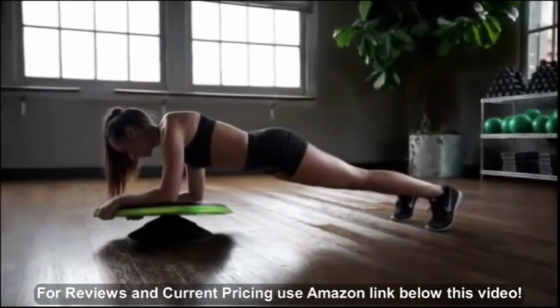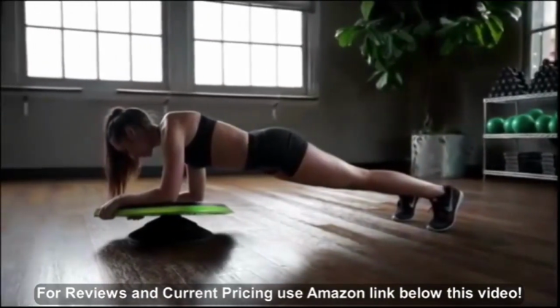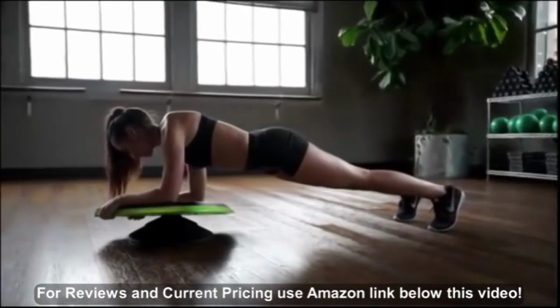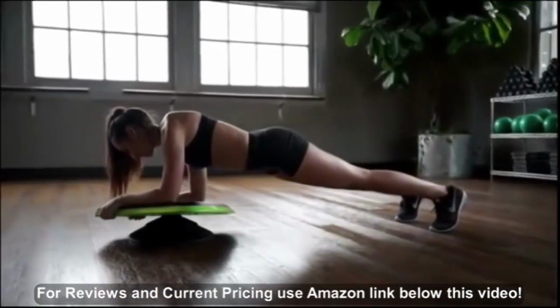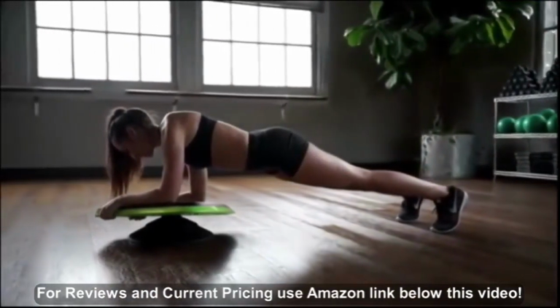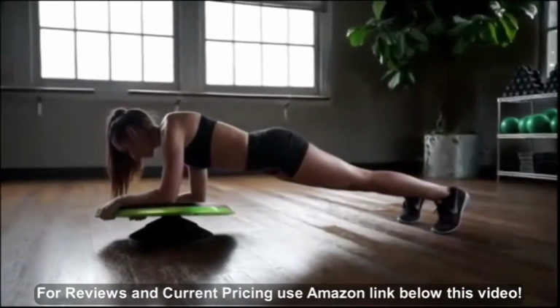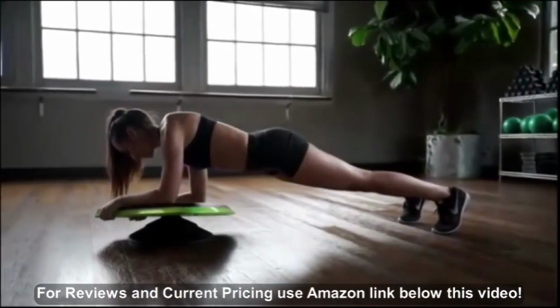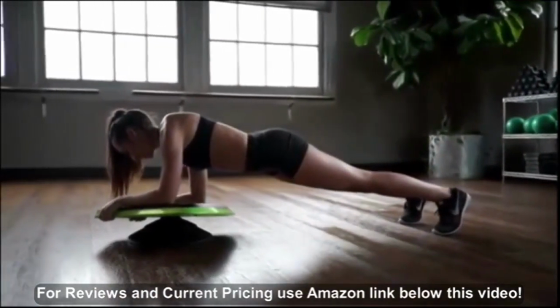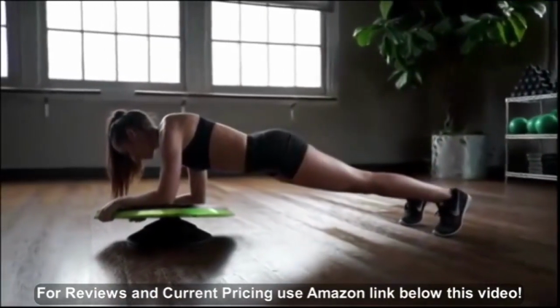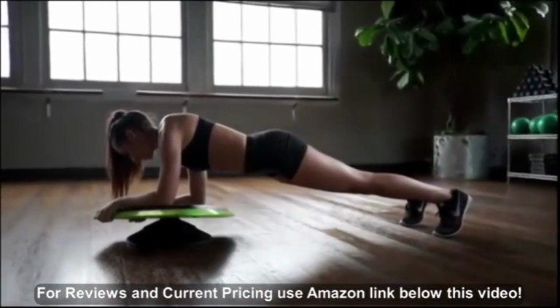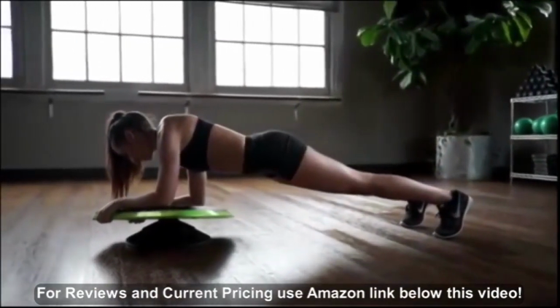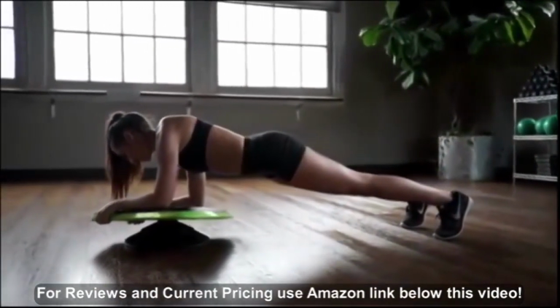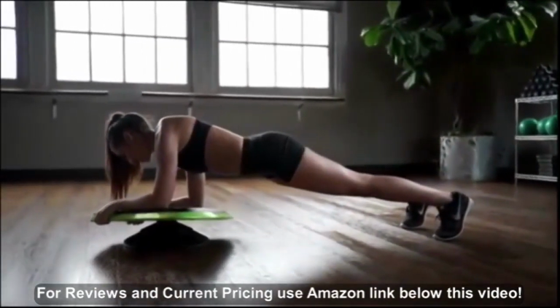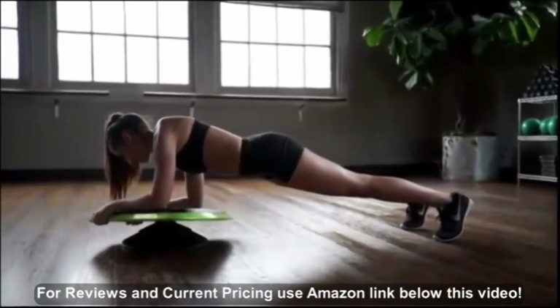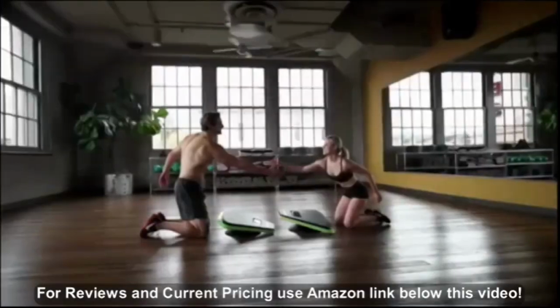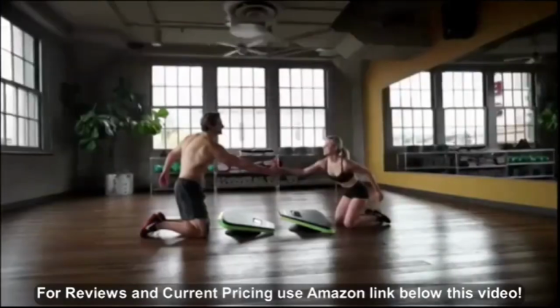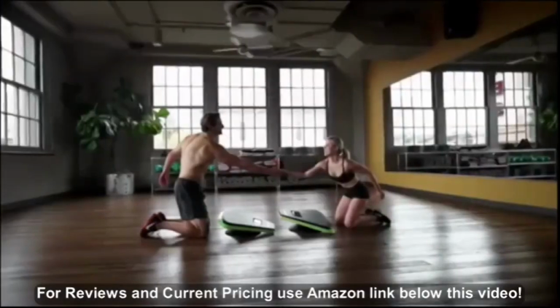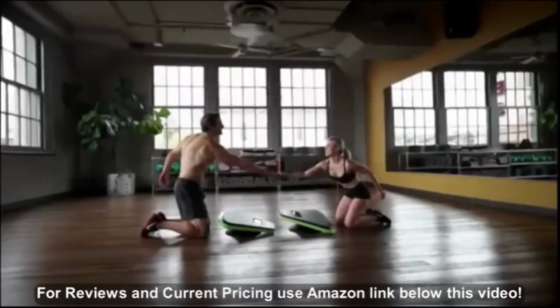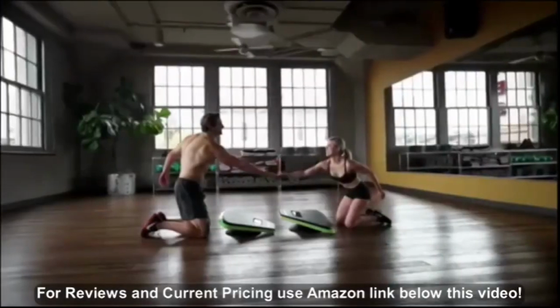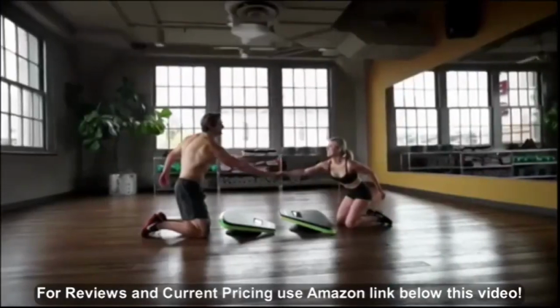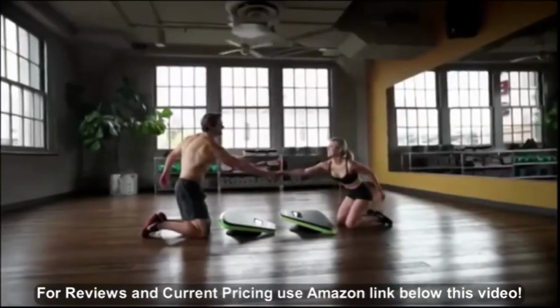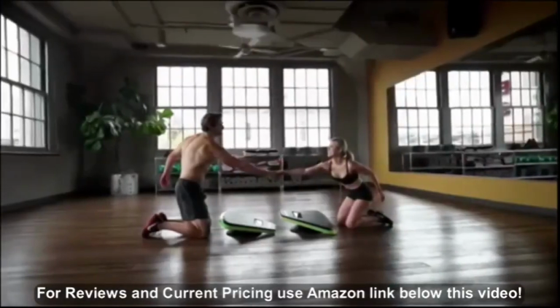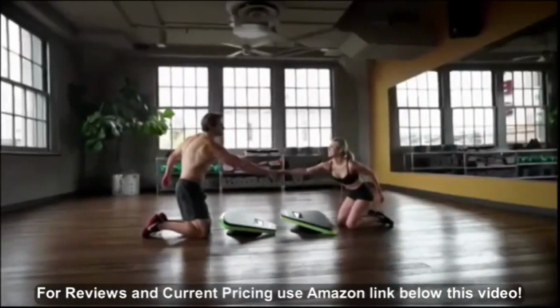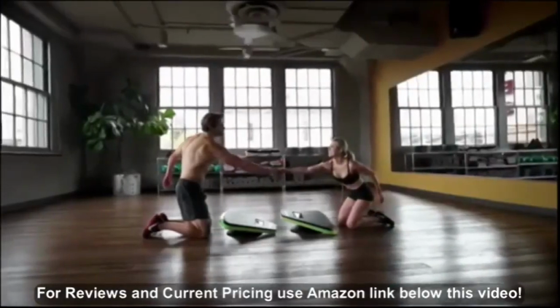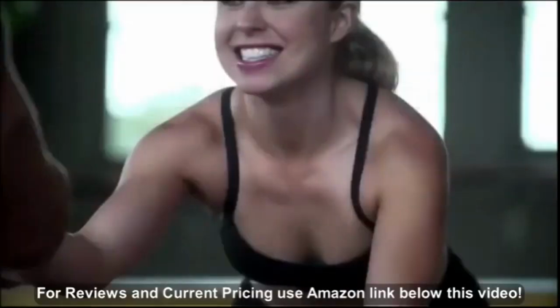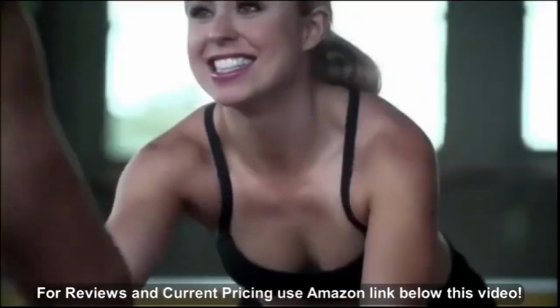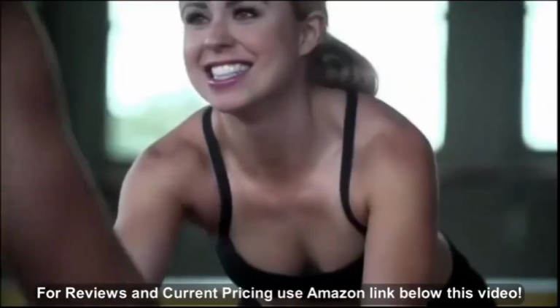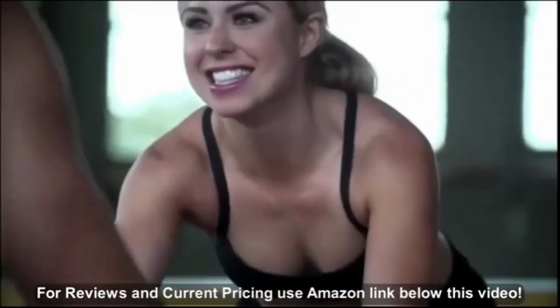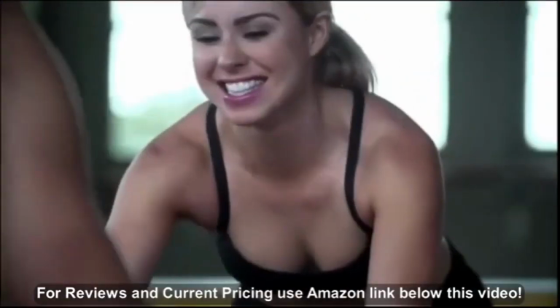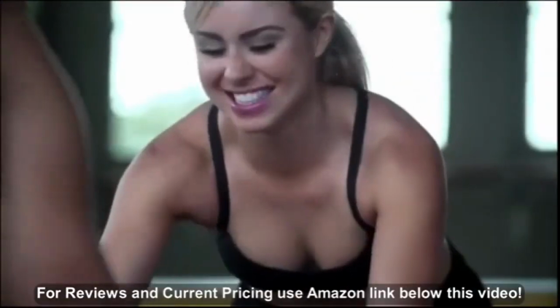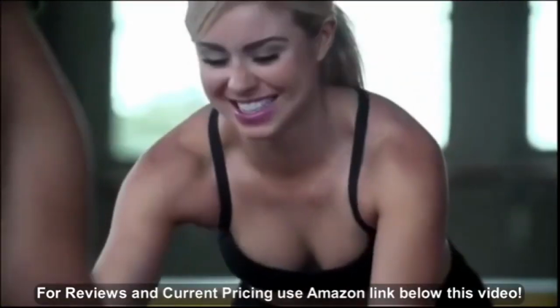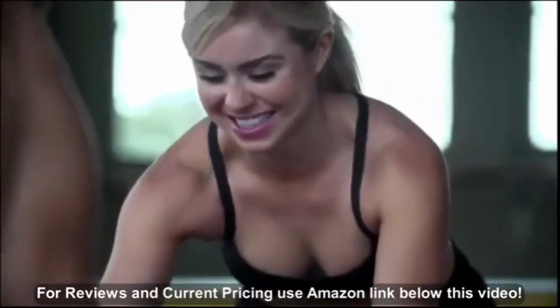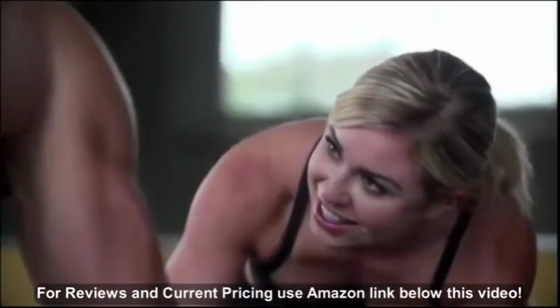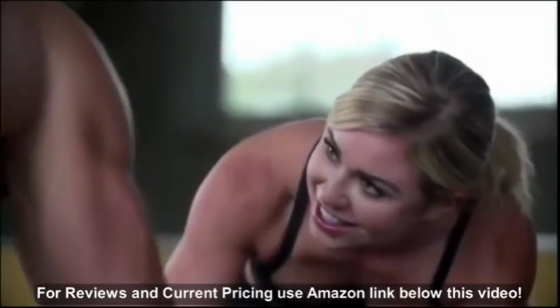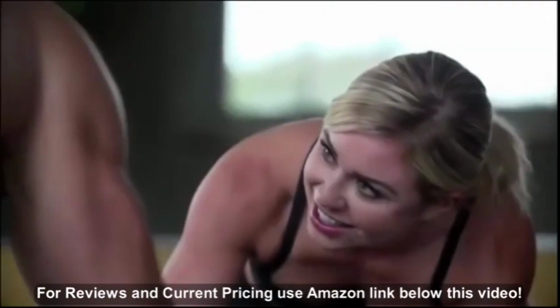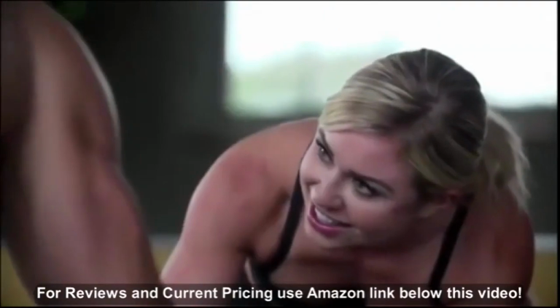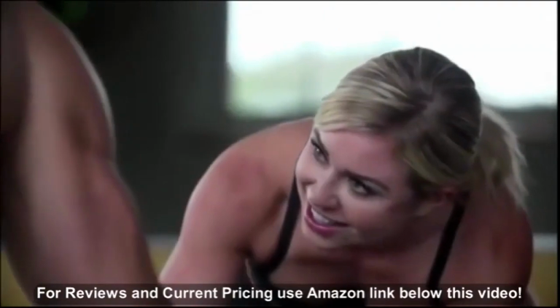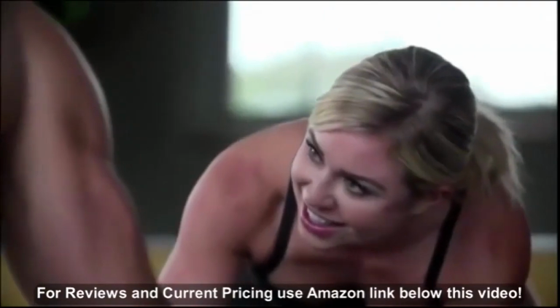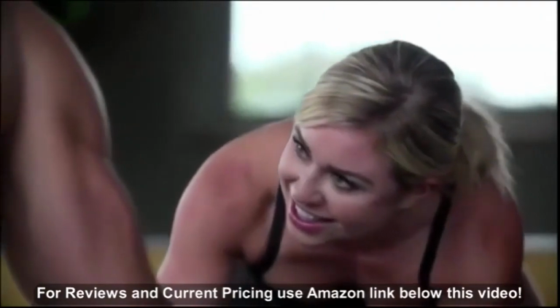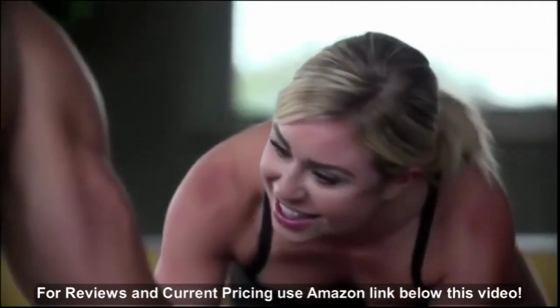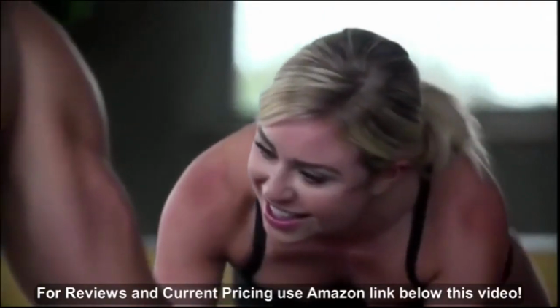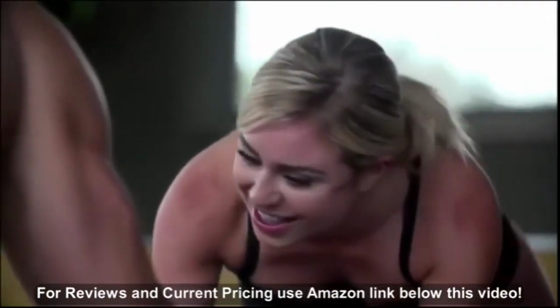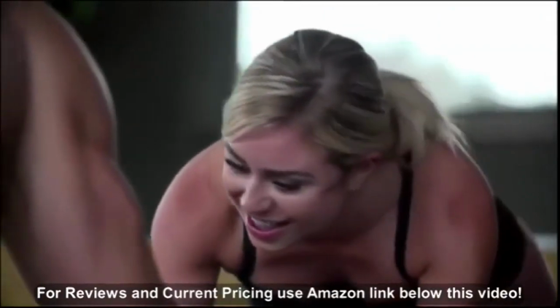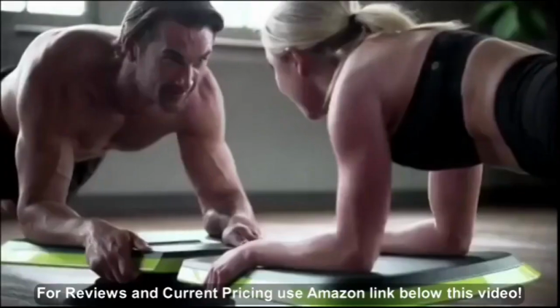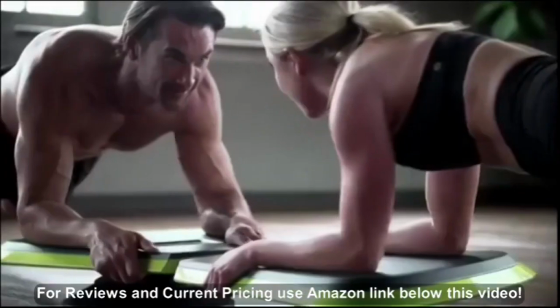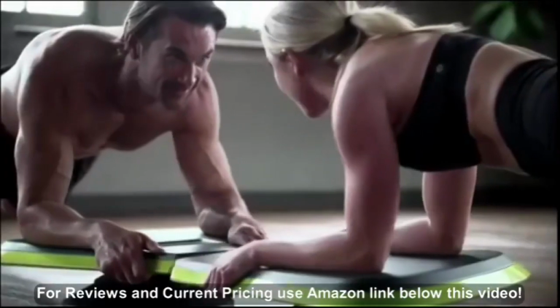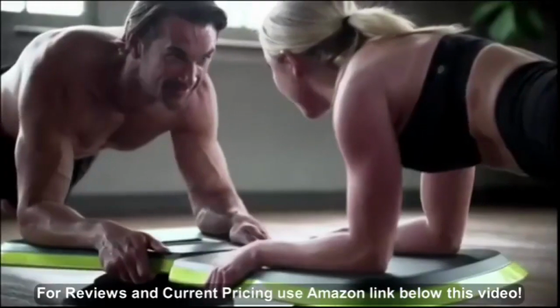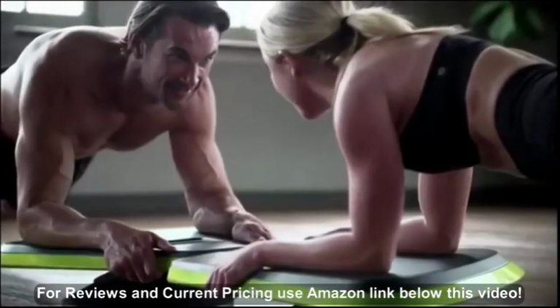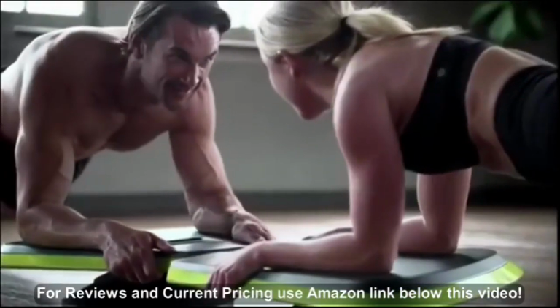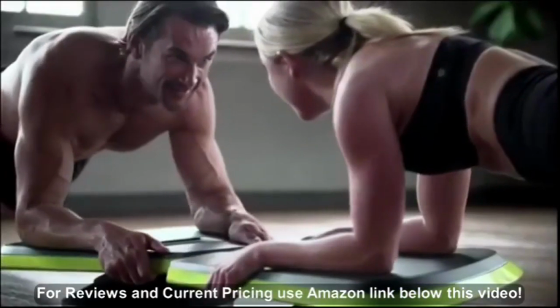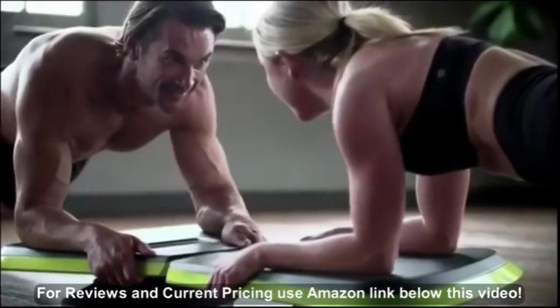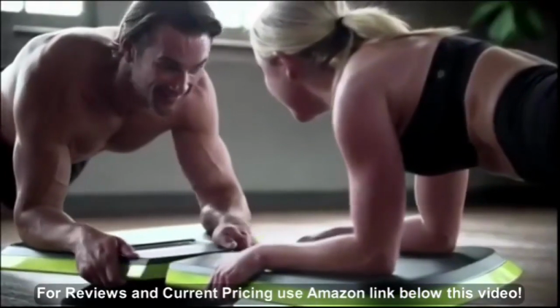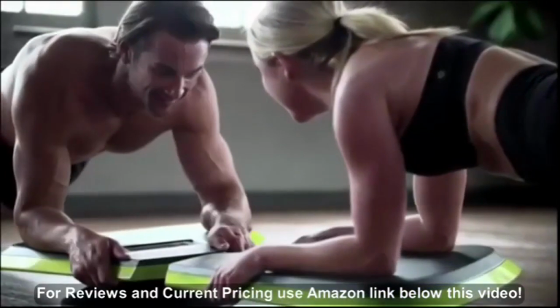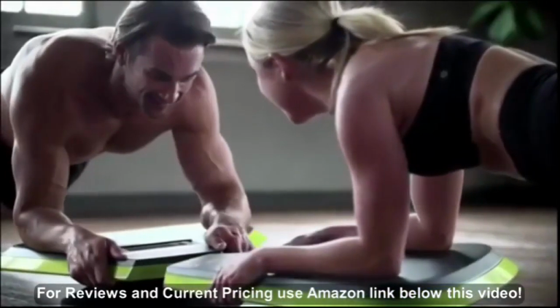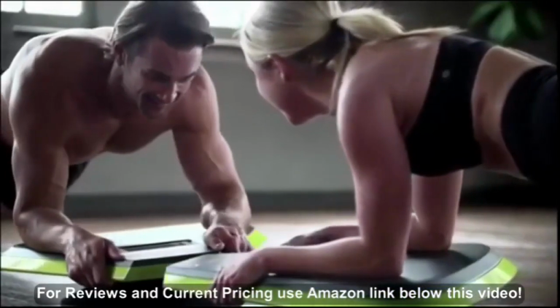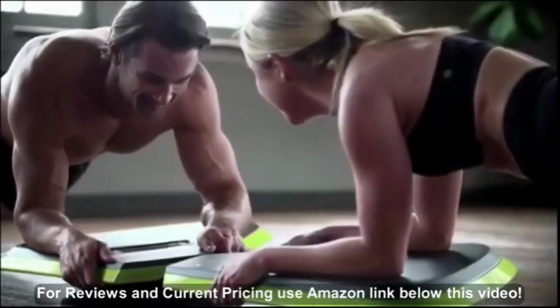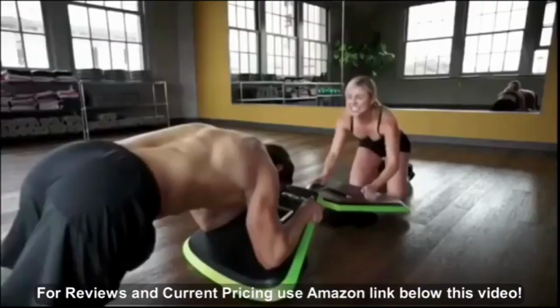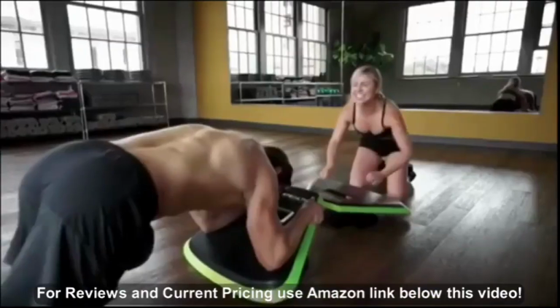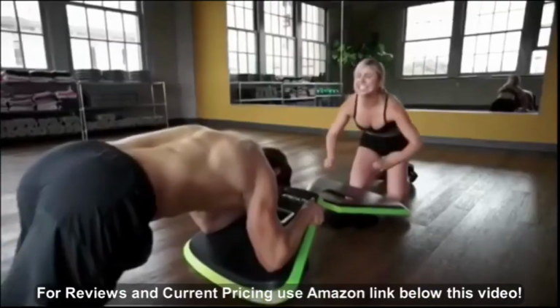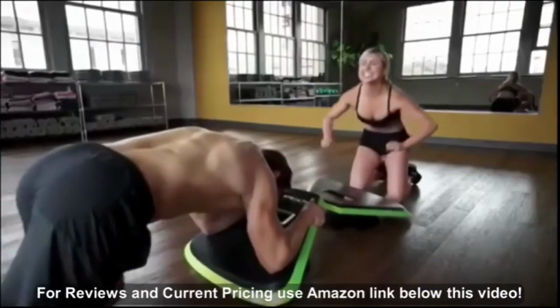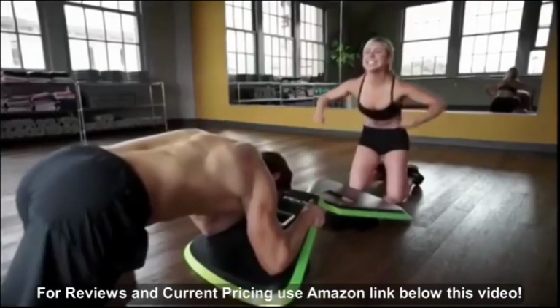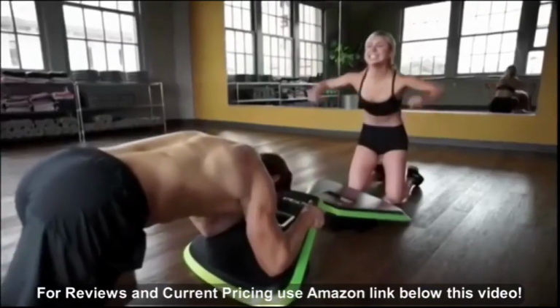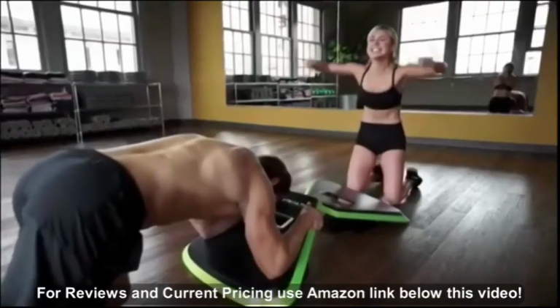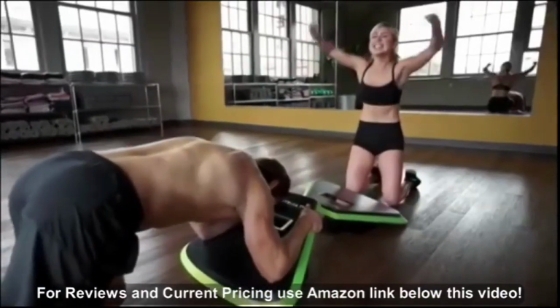Compete with anyone, anywhere. Stealth your way to great-looking abs and a strong, healthy back in under three minutes a day.